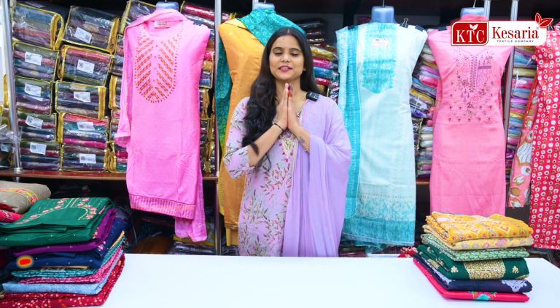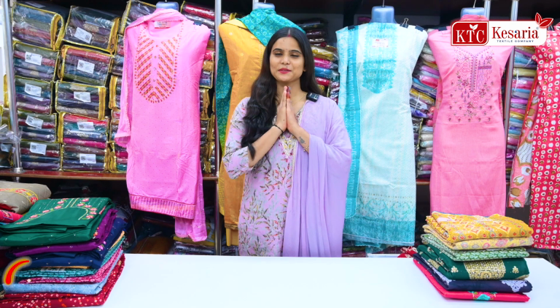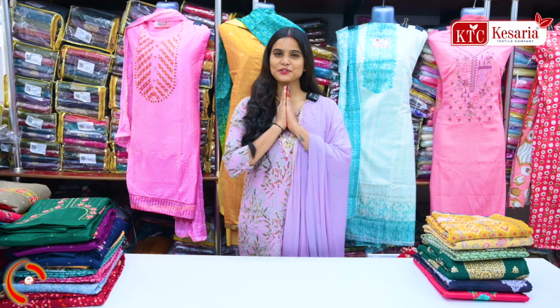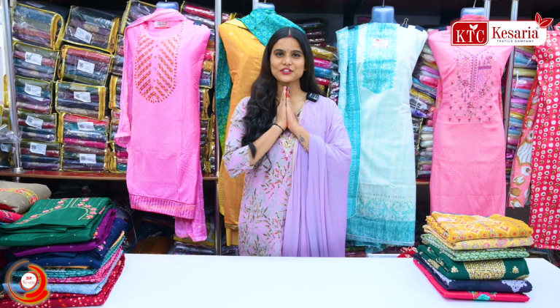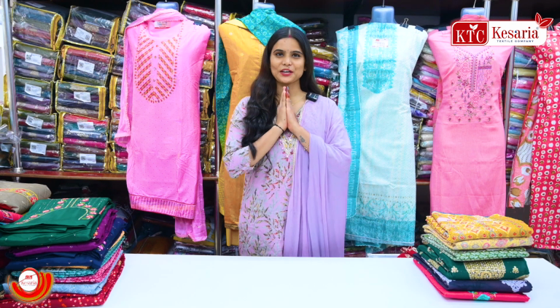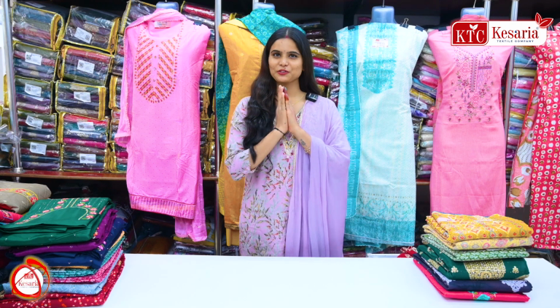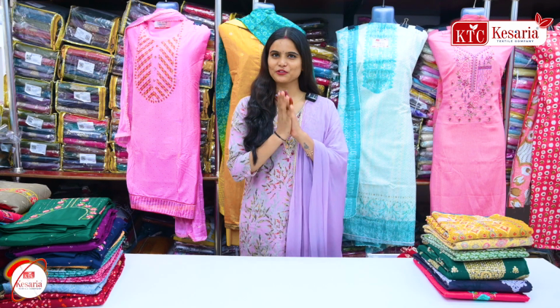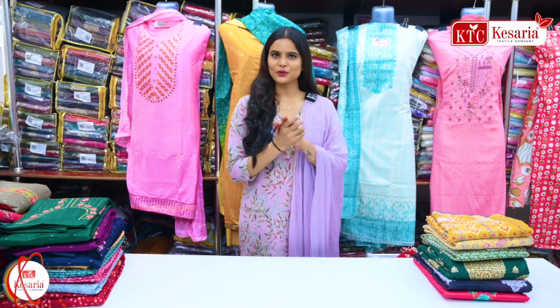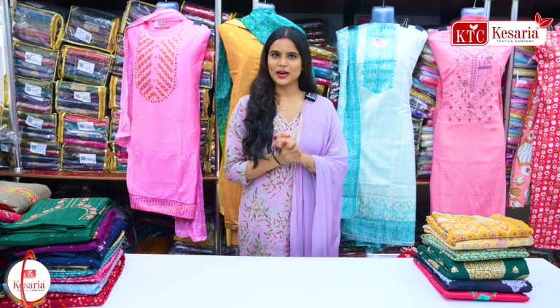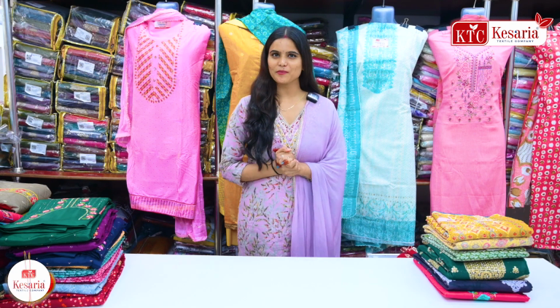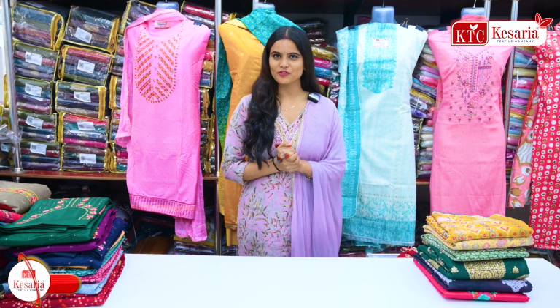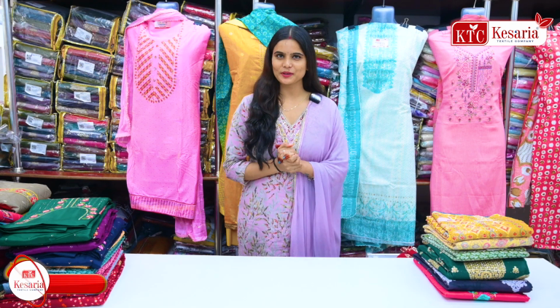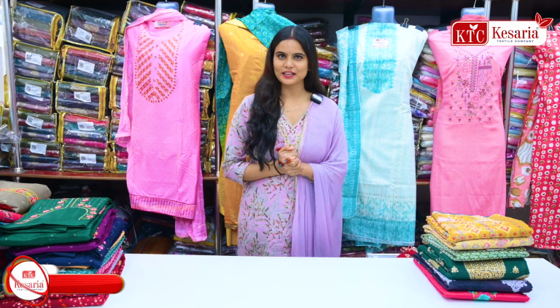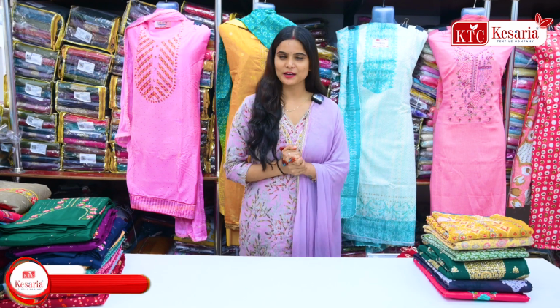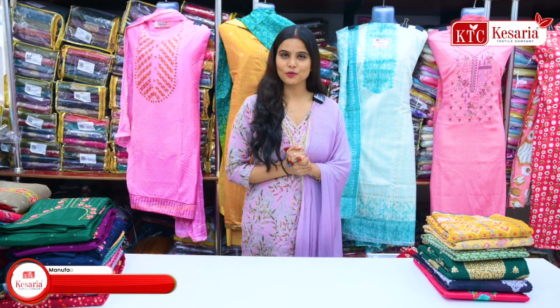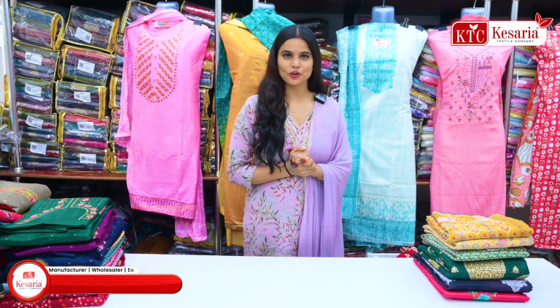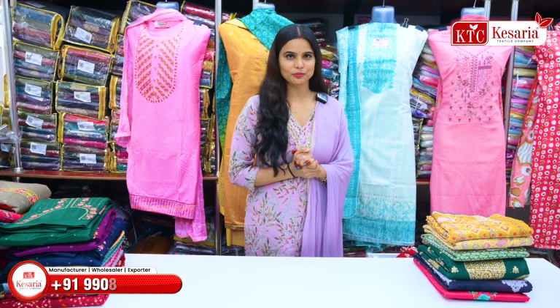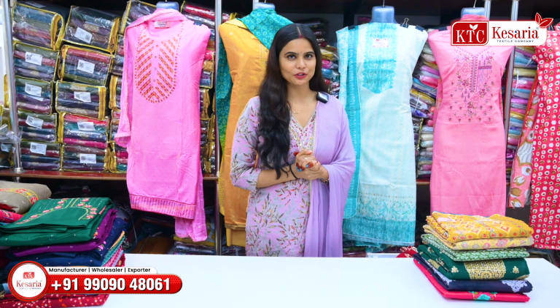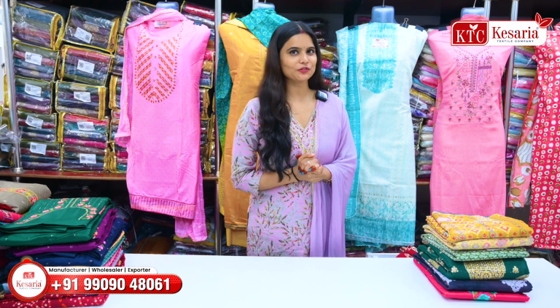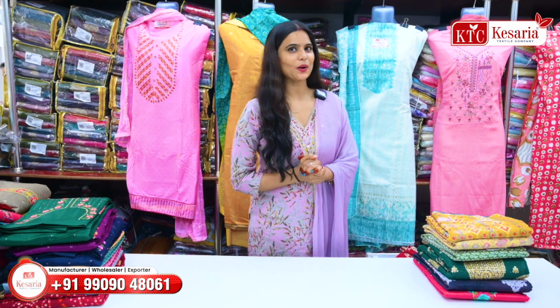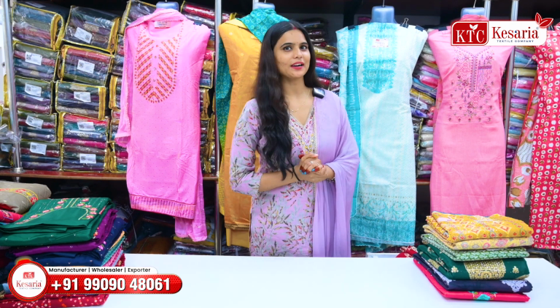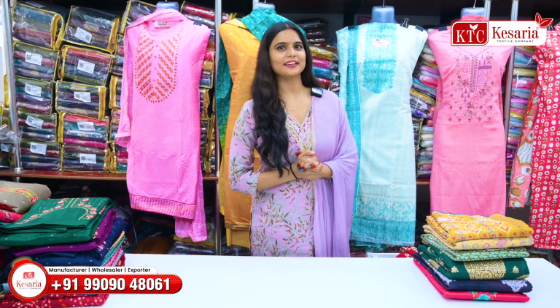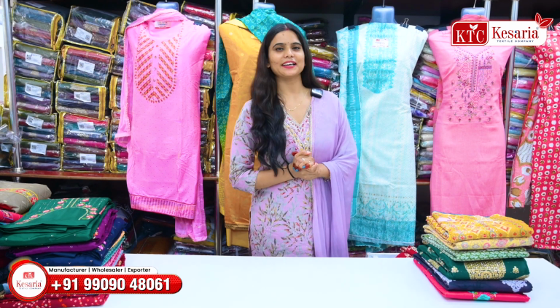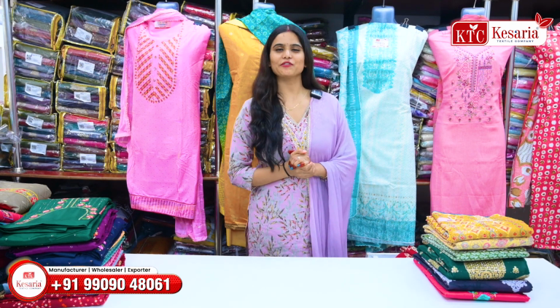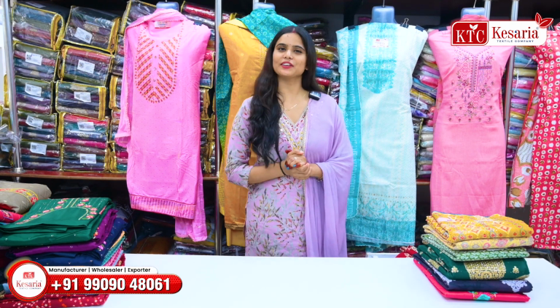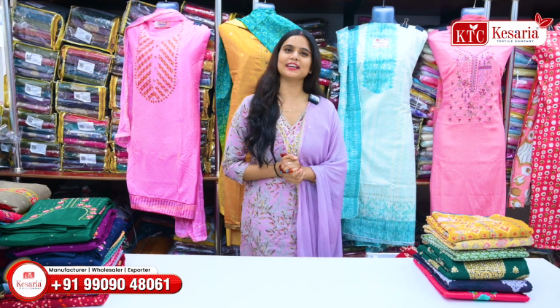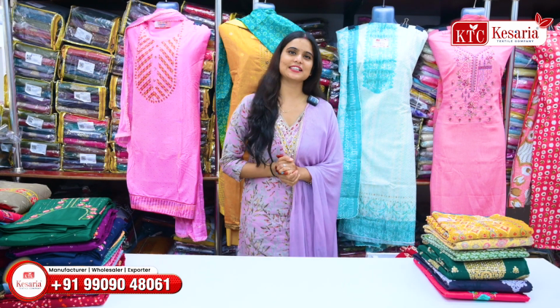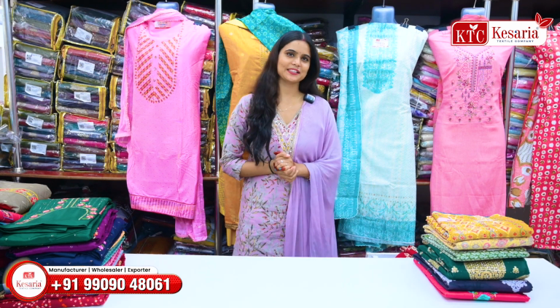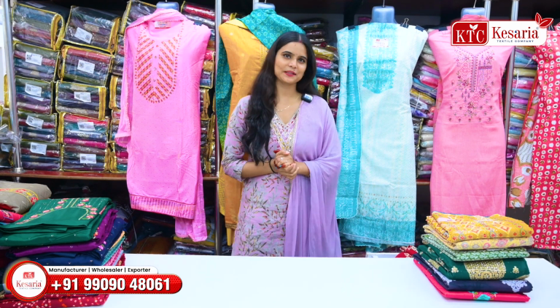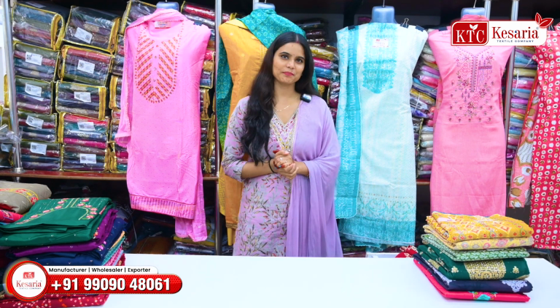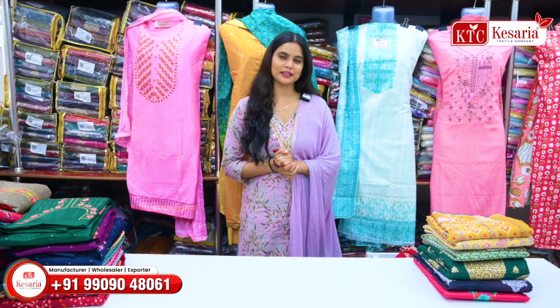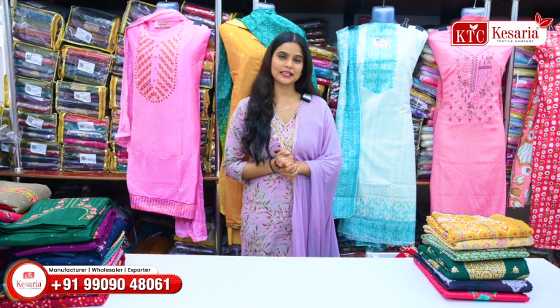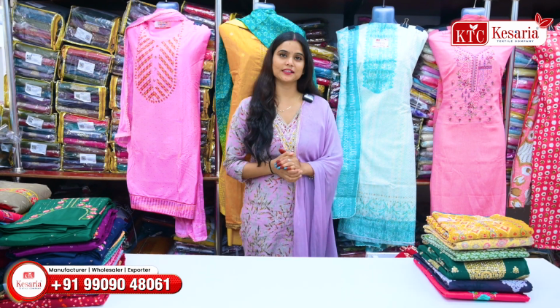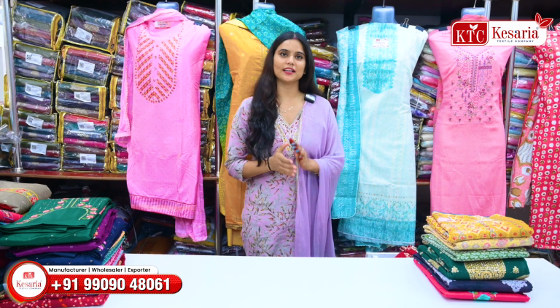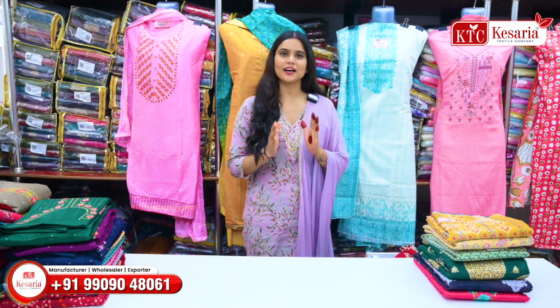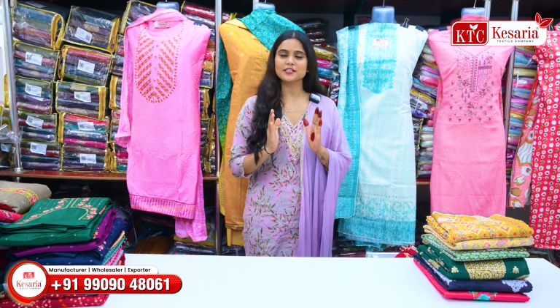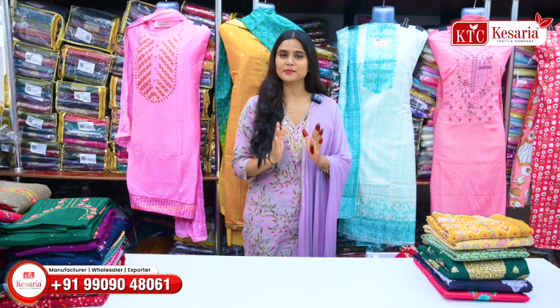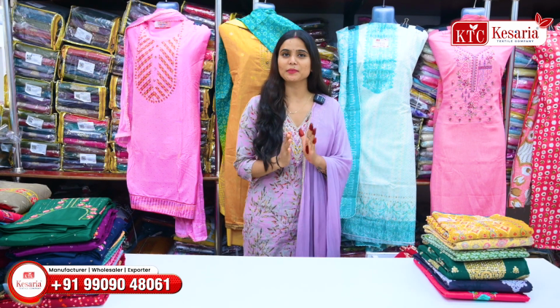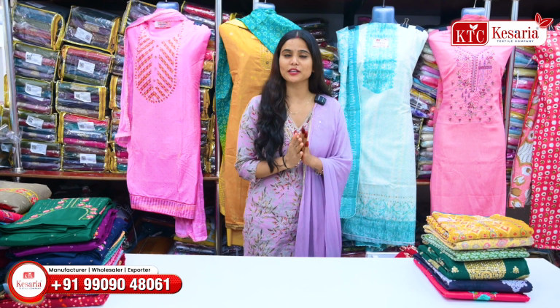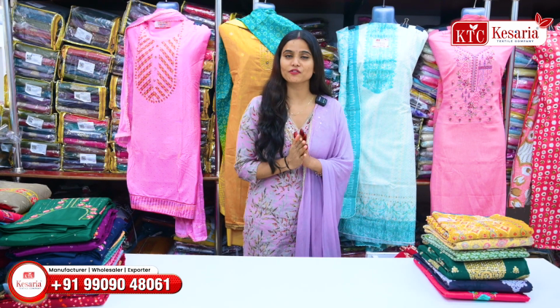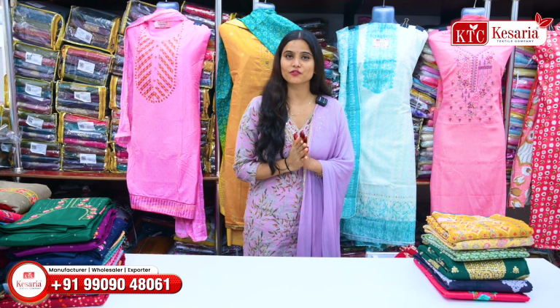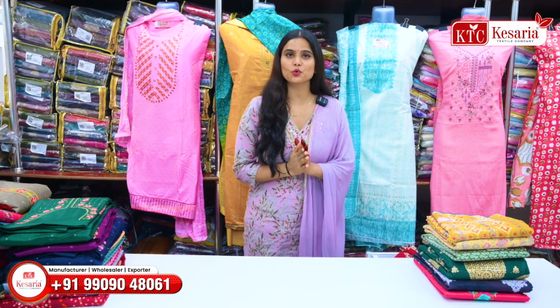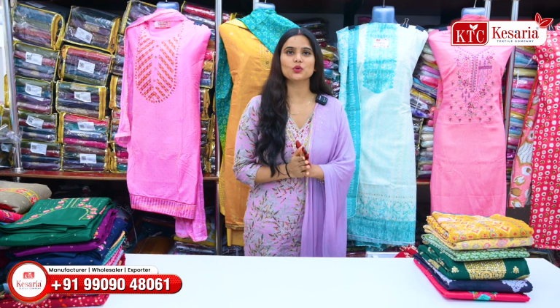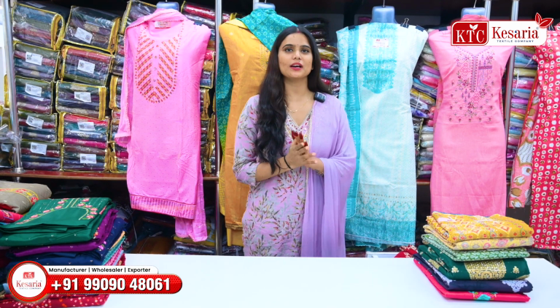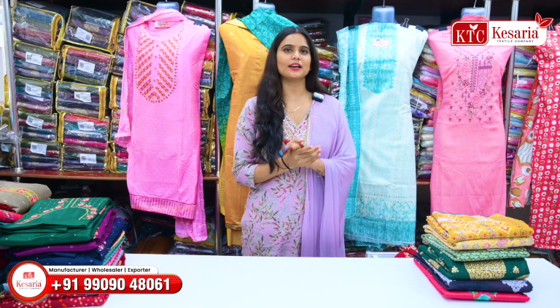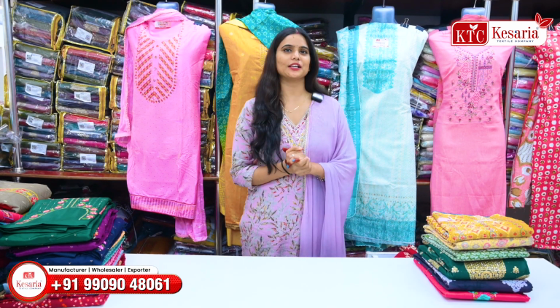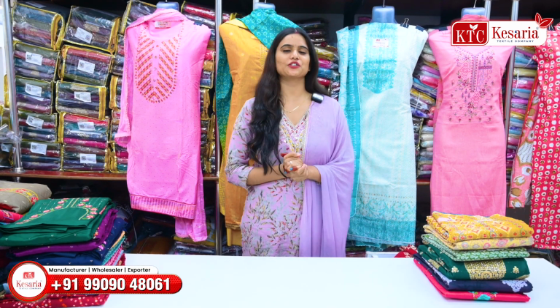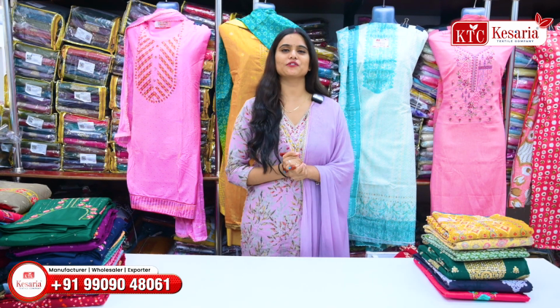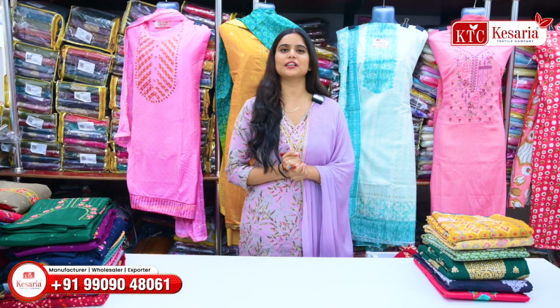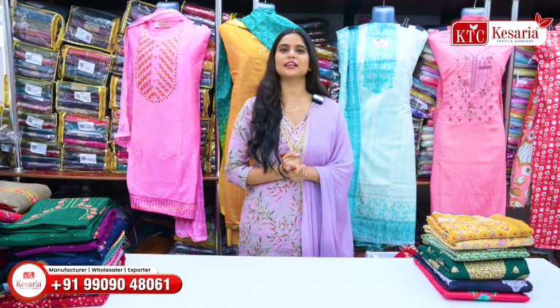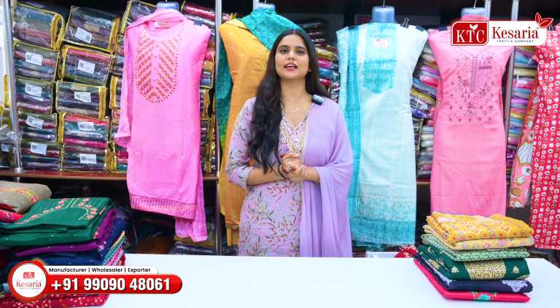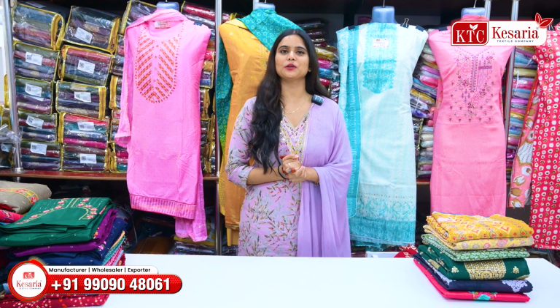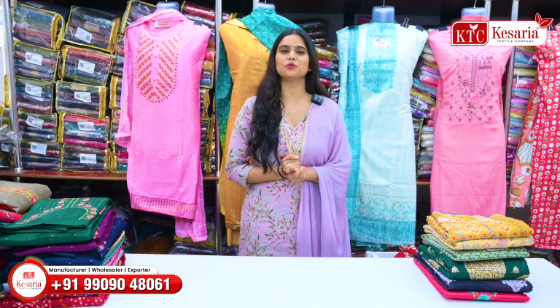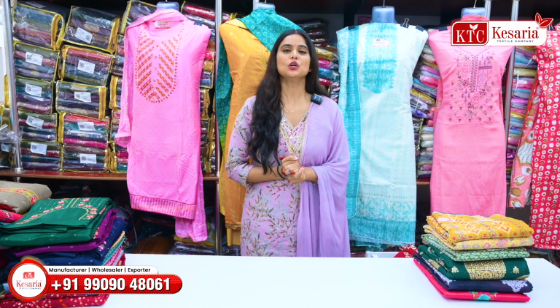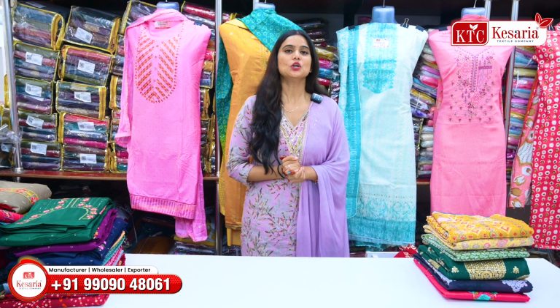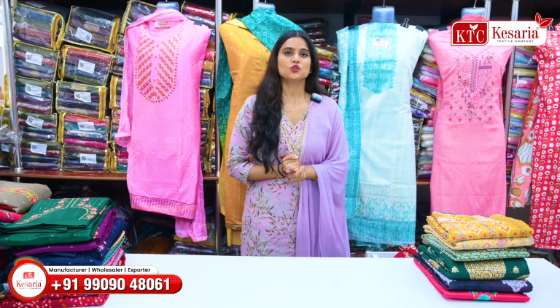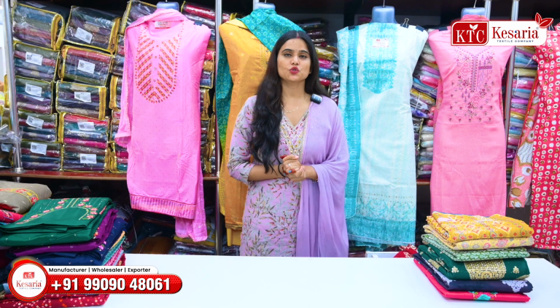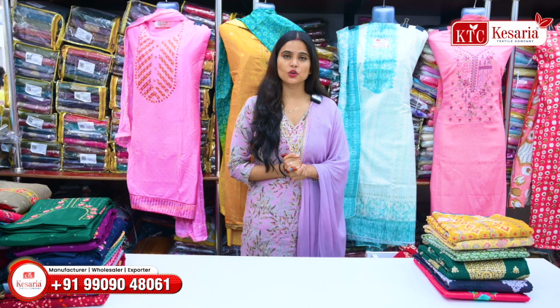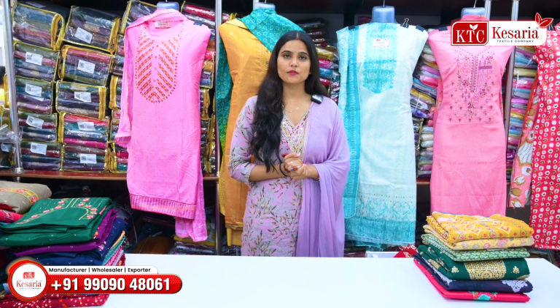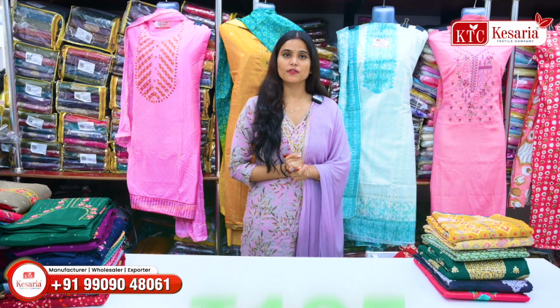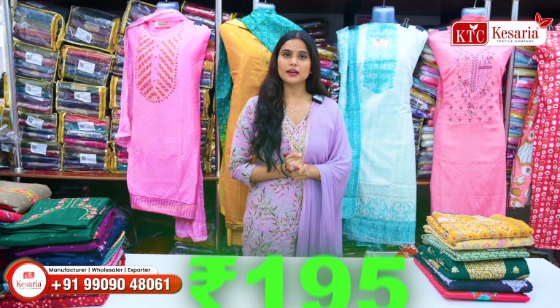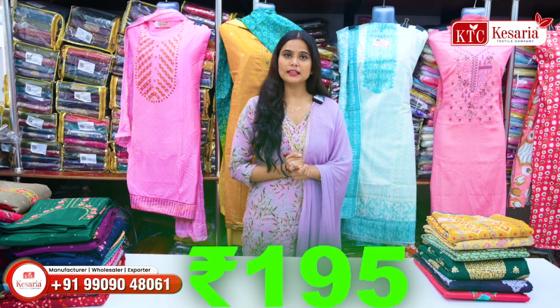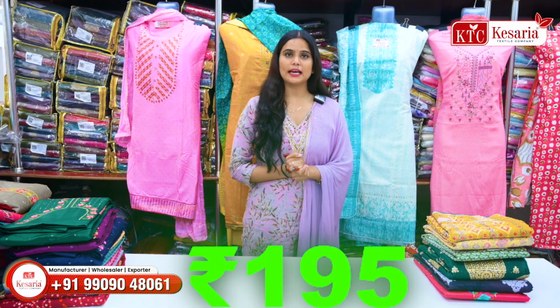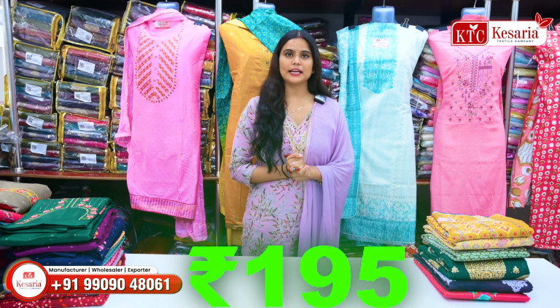Hello friends, welcome to Faryat XL Company. Today, I am taking my suit collection which starts from 195.